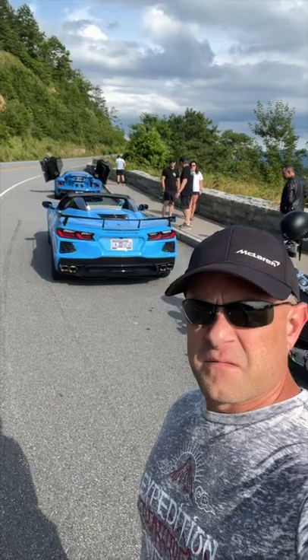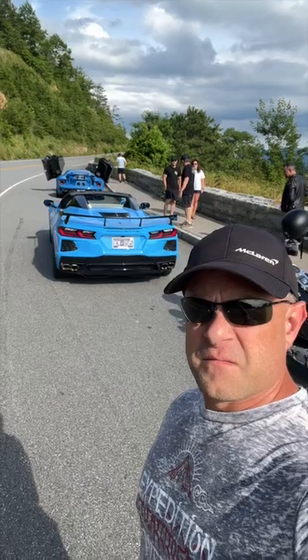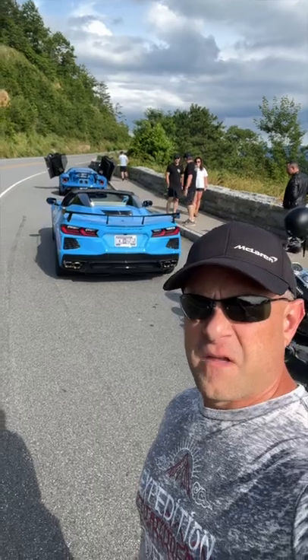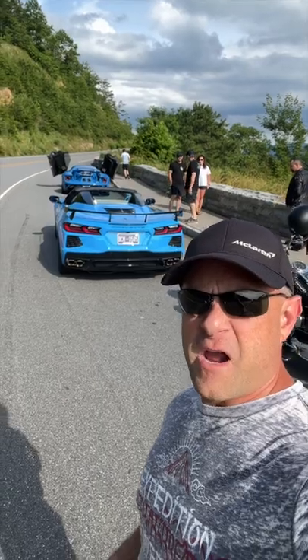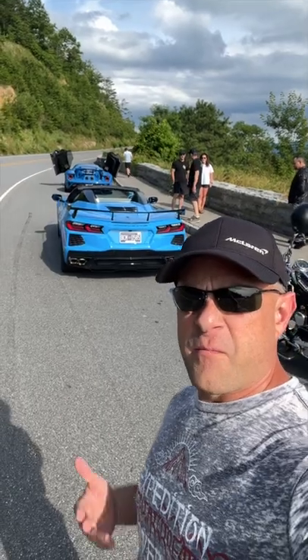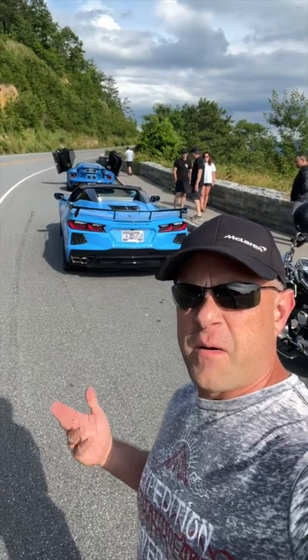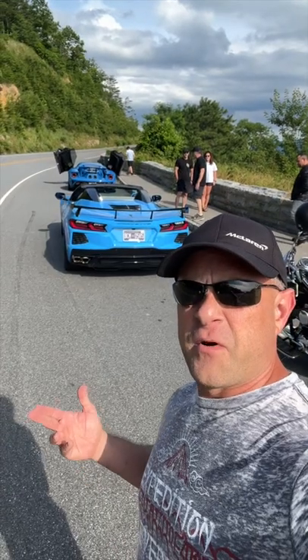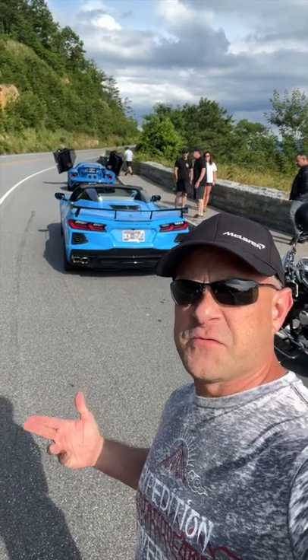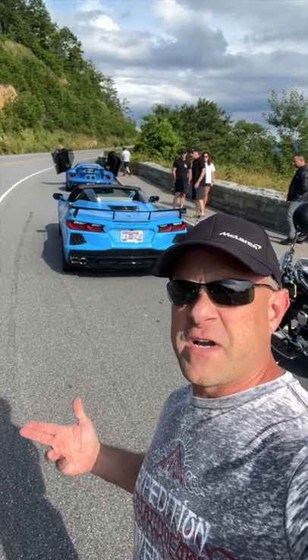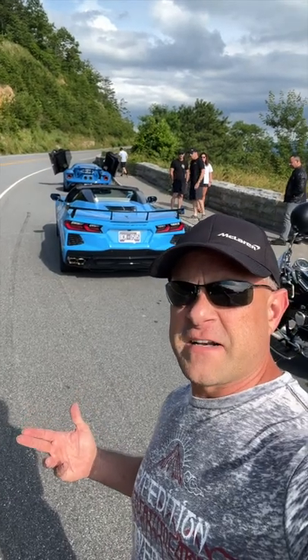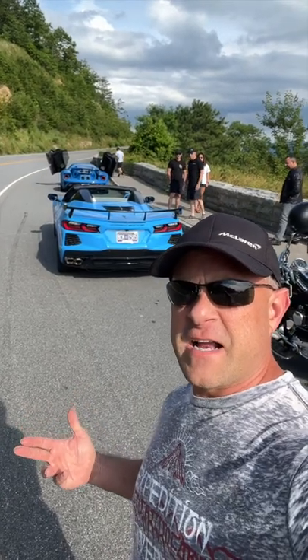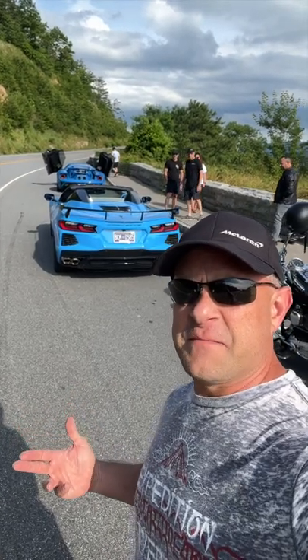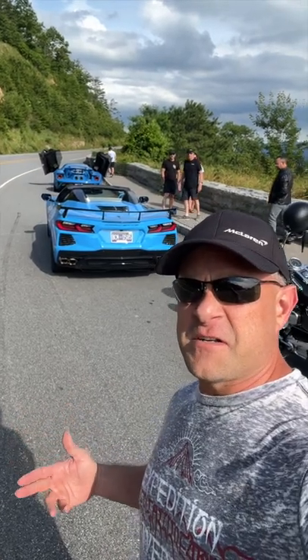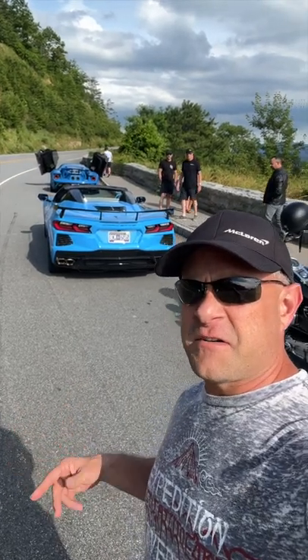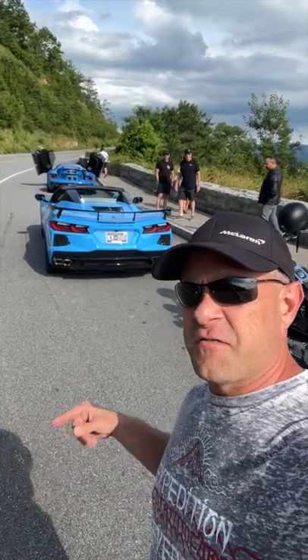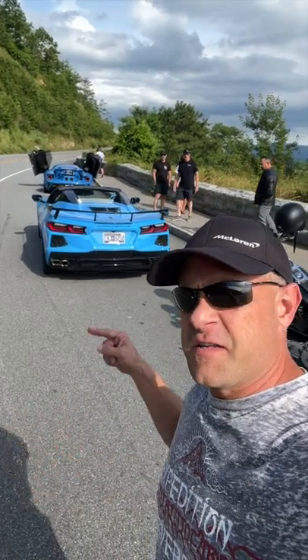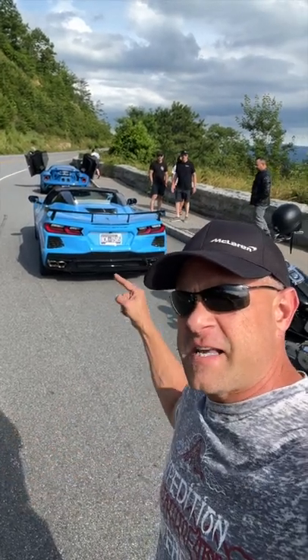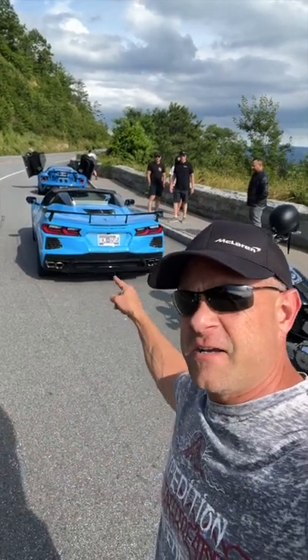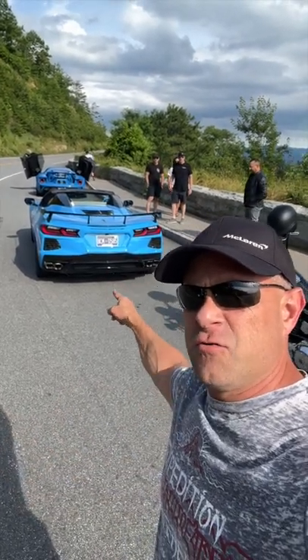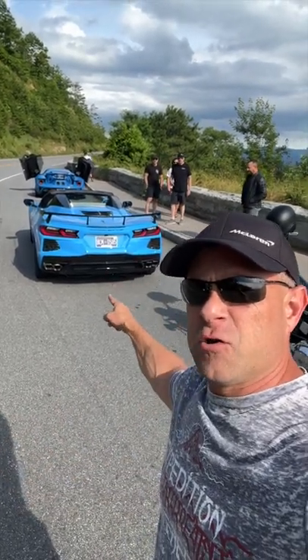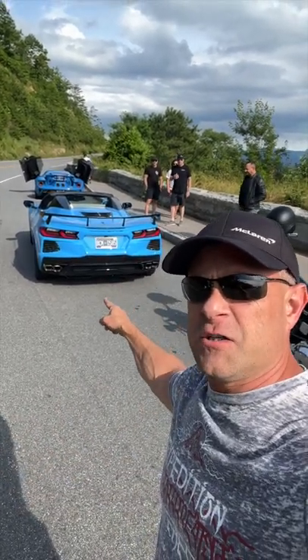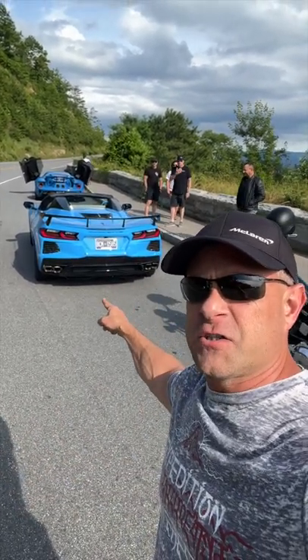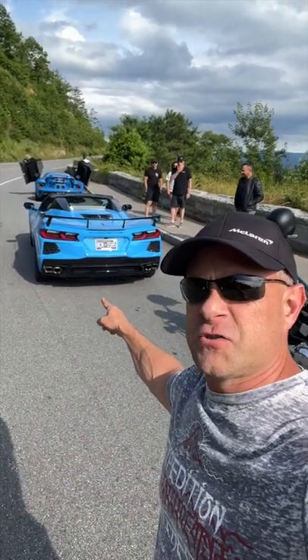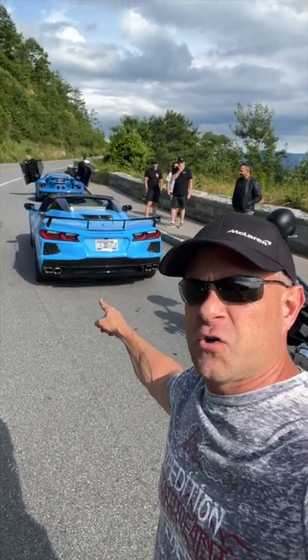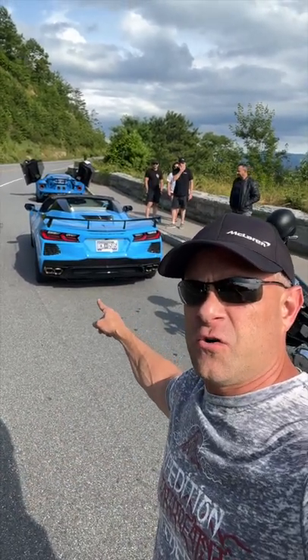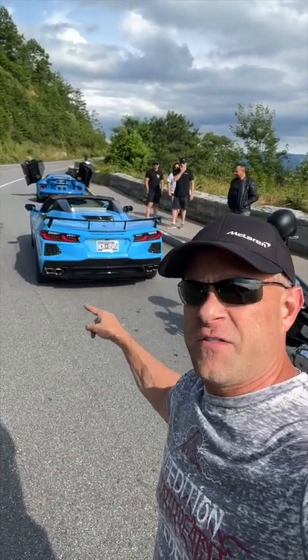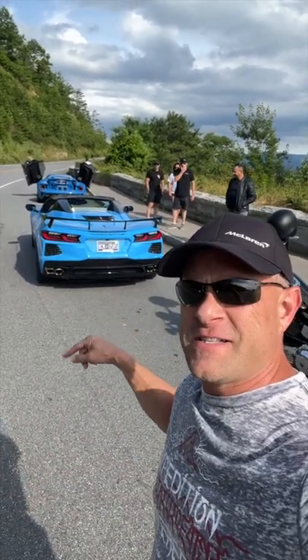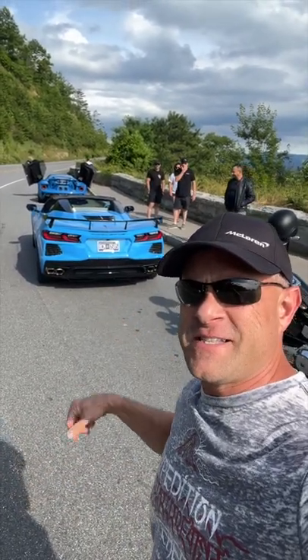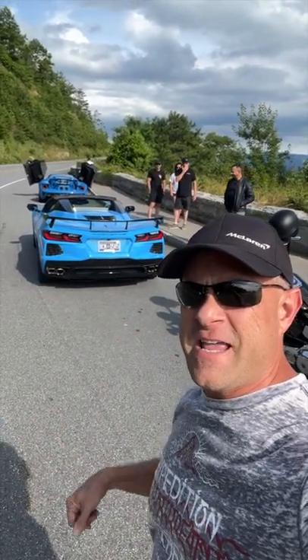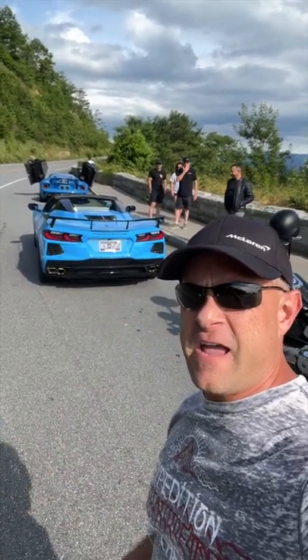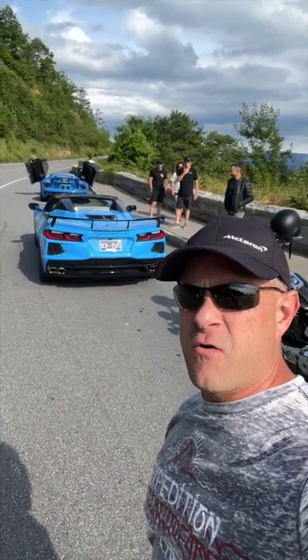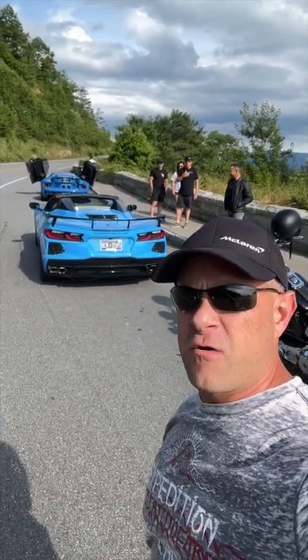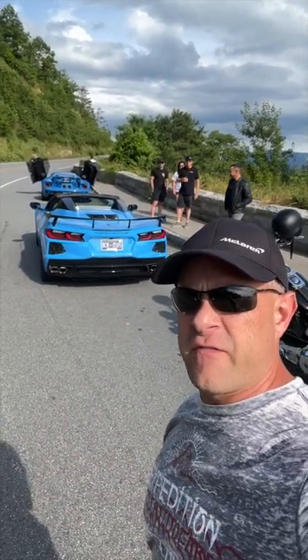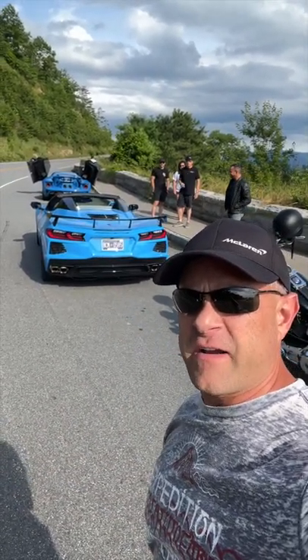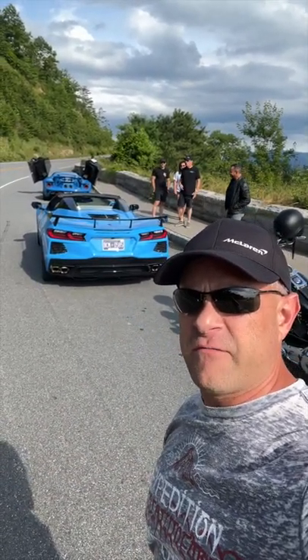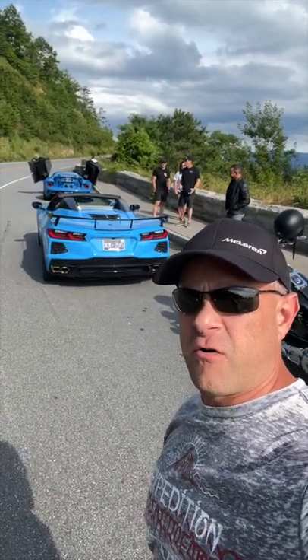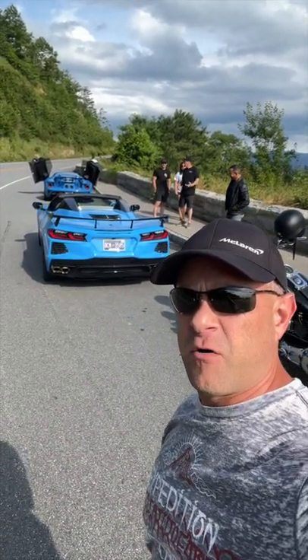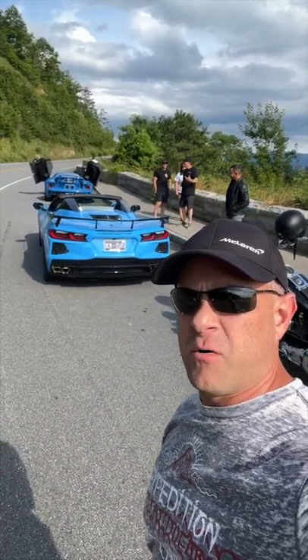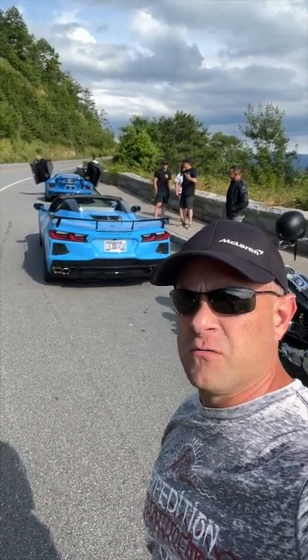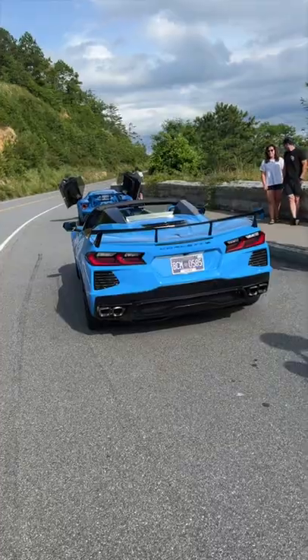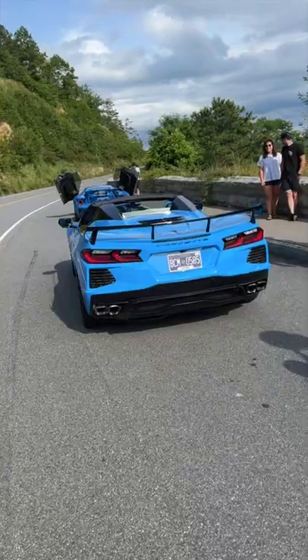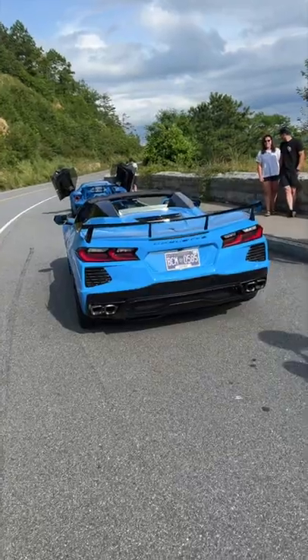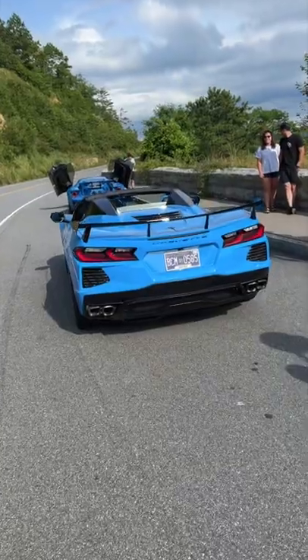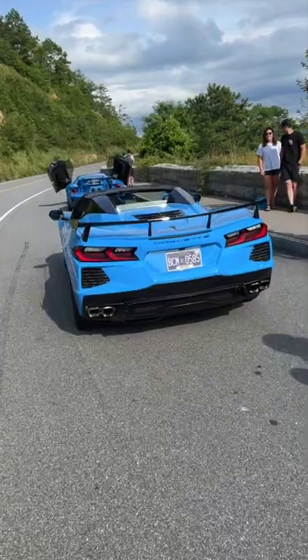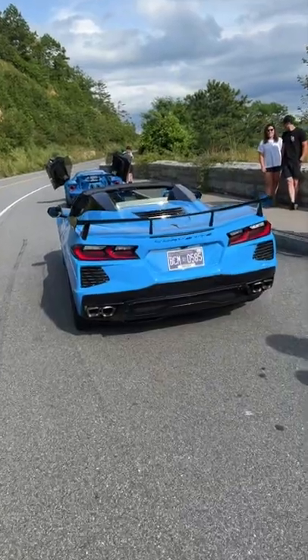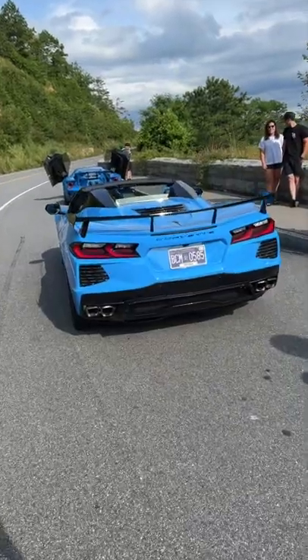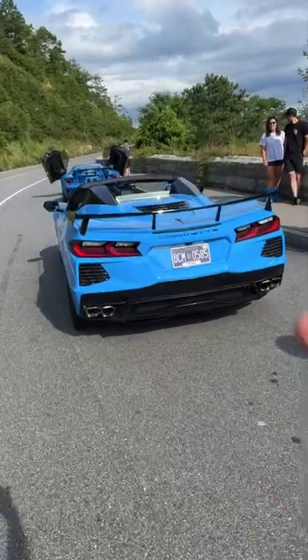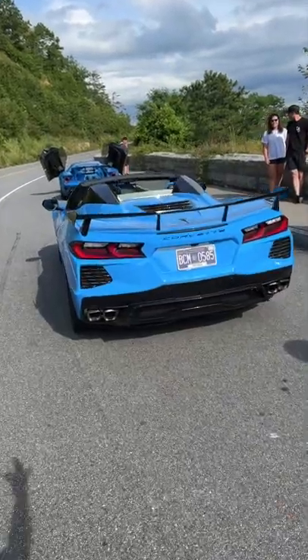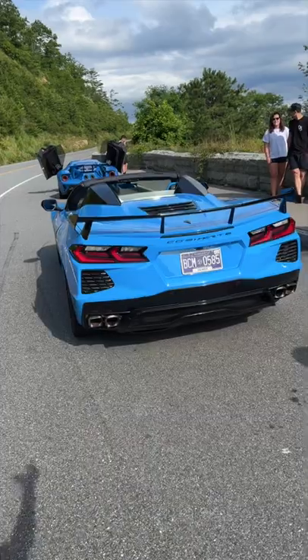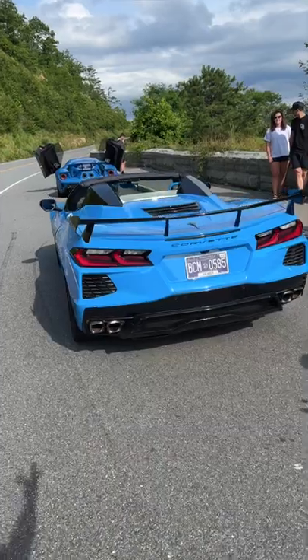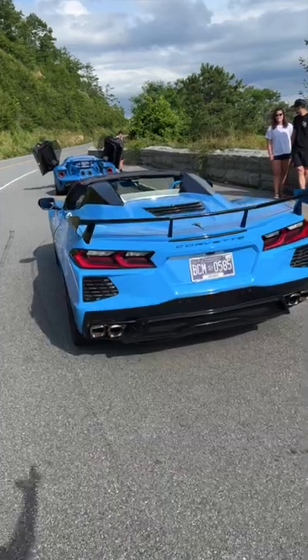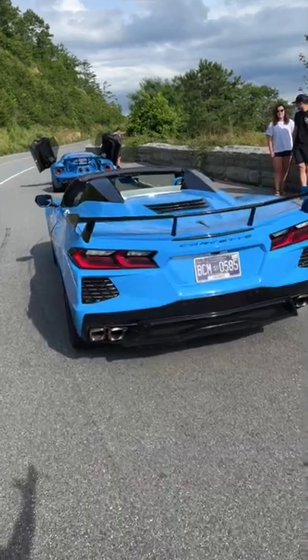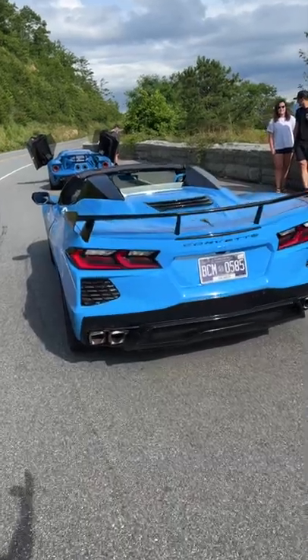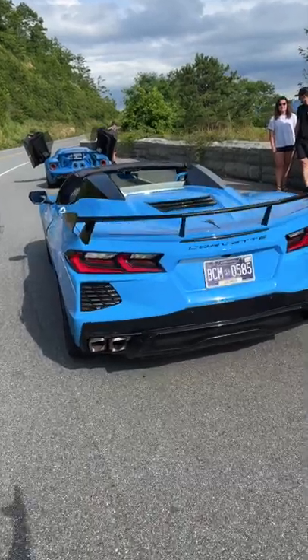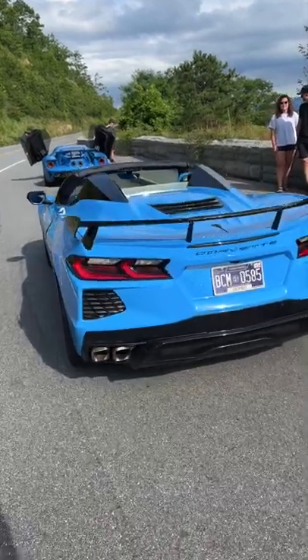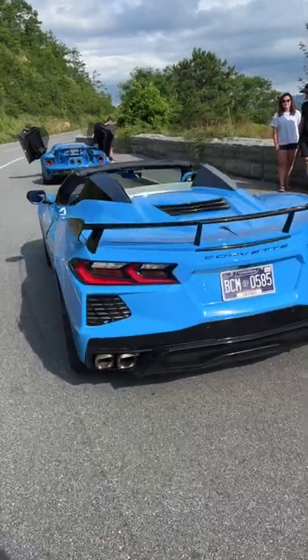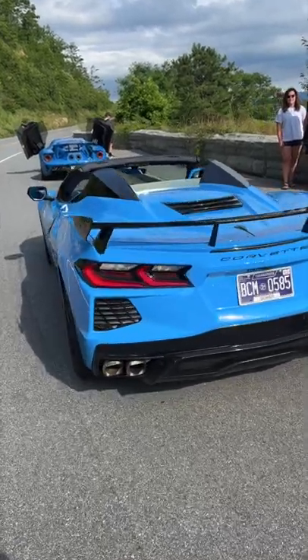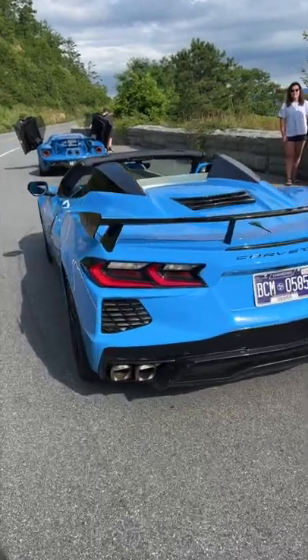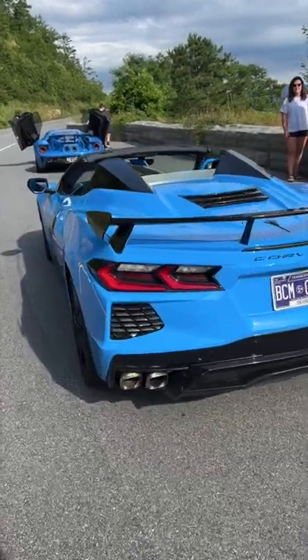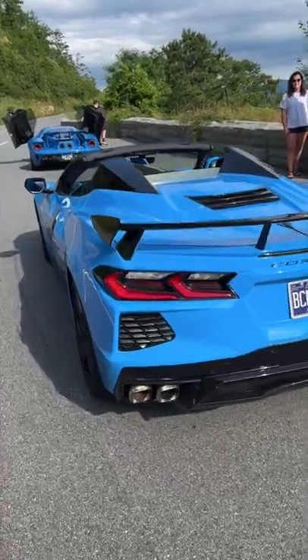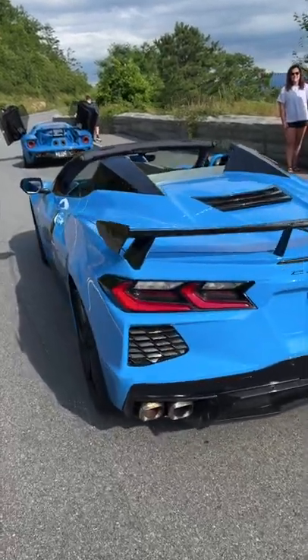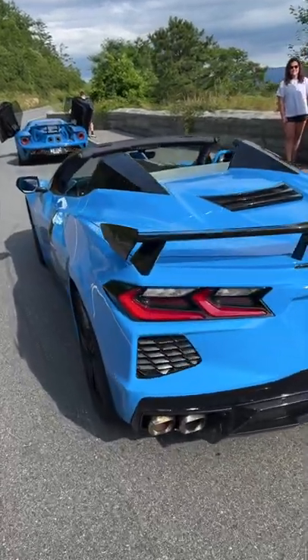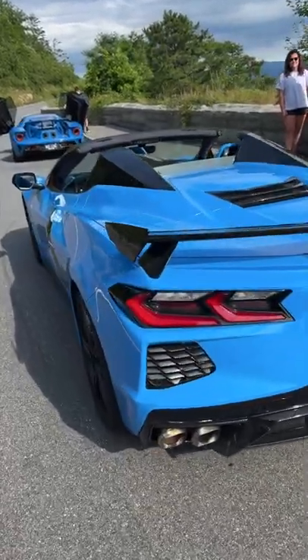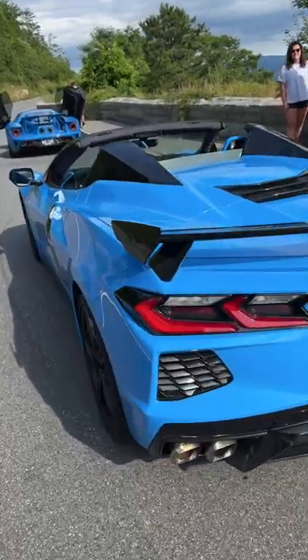Hey everybody, Brooks and Drag Times here. This is how you do launch control in the C8 Corvette convertible. Step one, get yourself a Corvette, of course. Let's jump in the car.